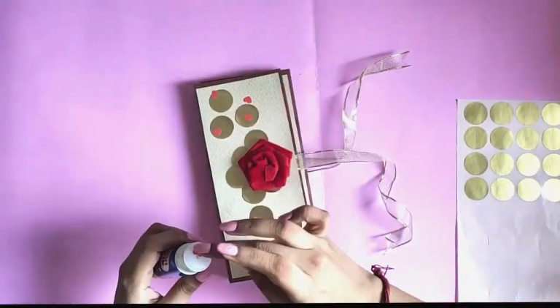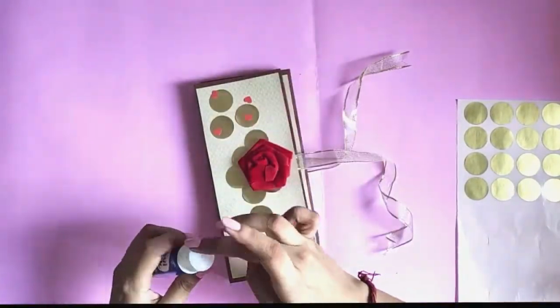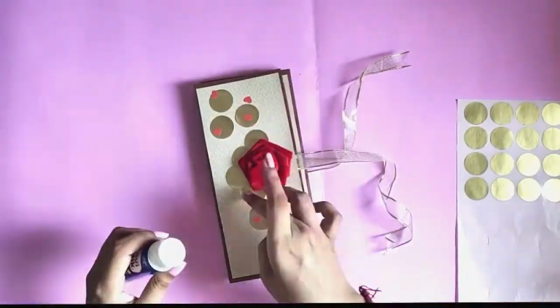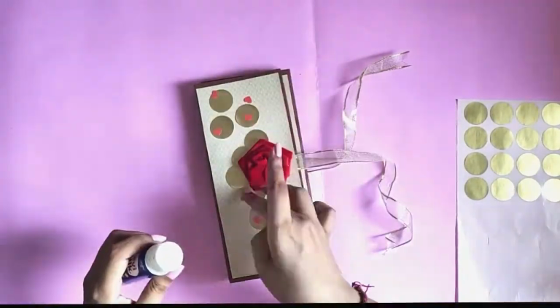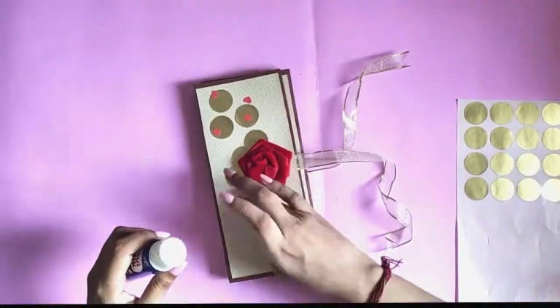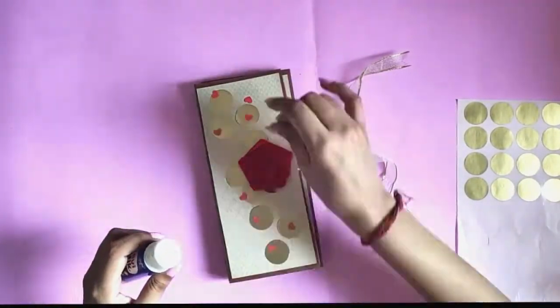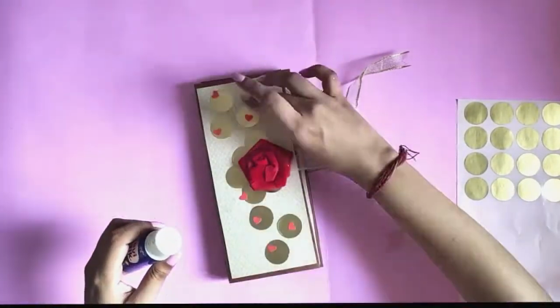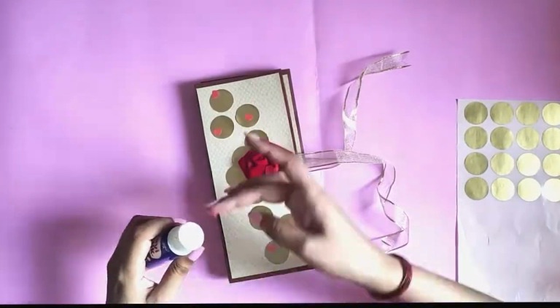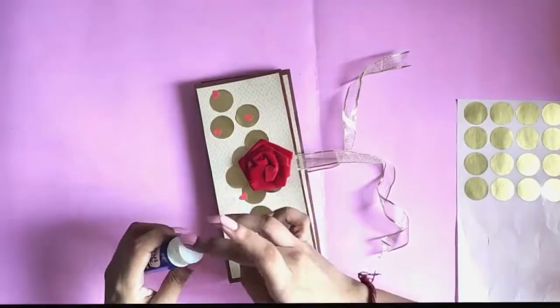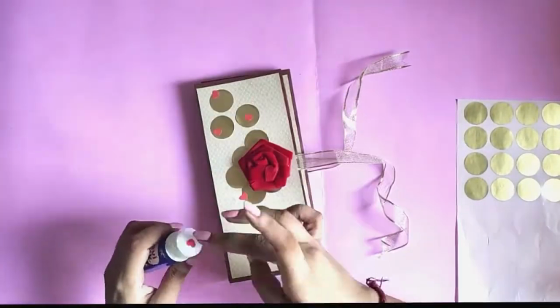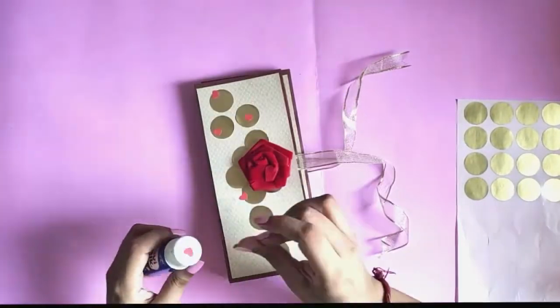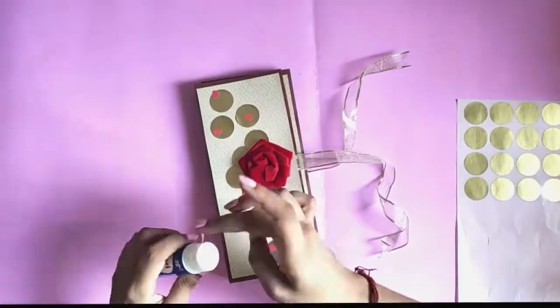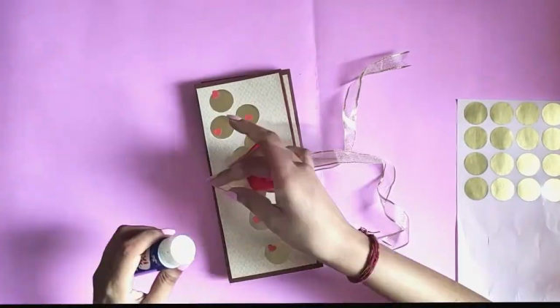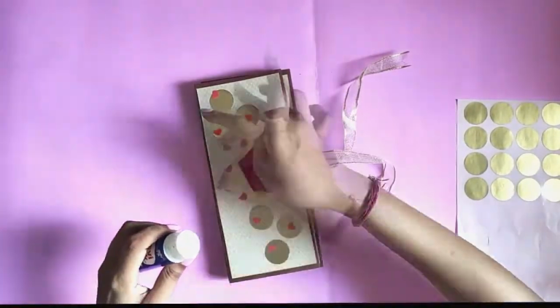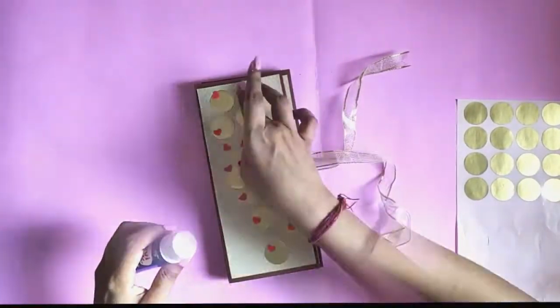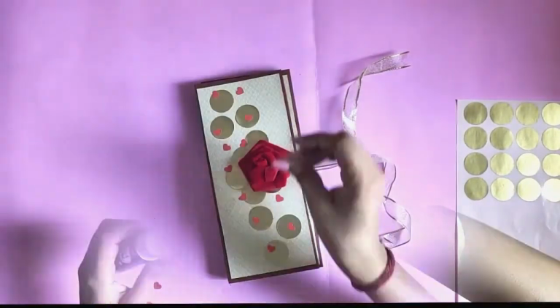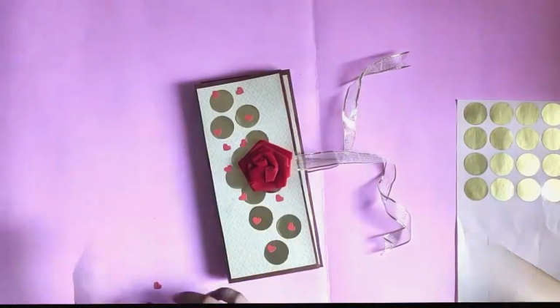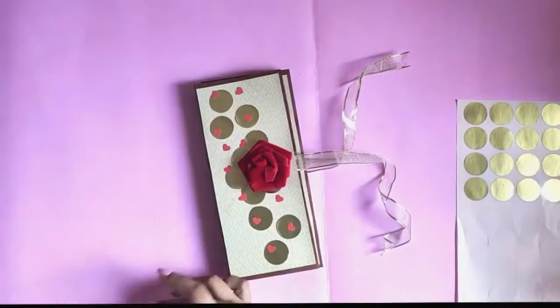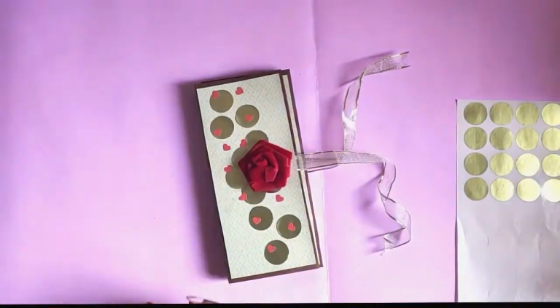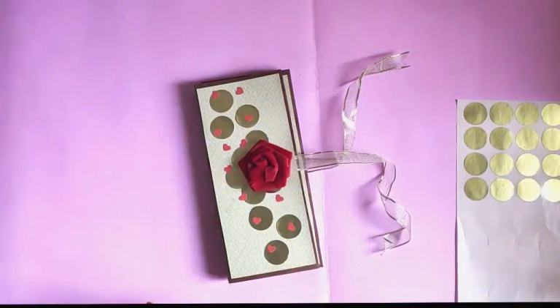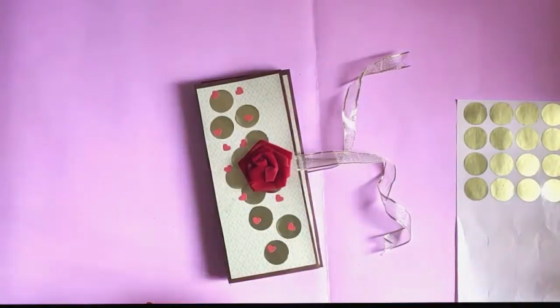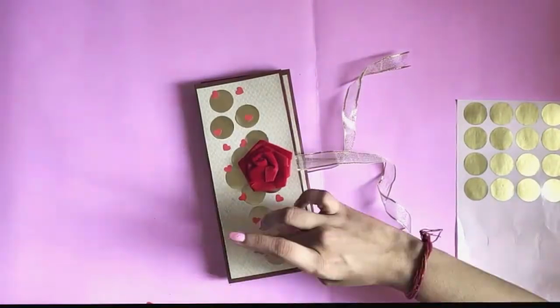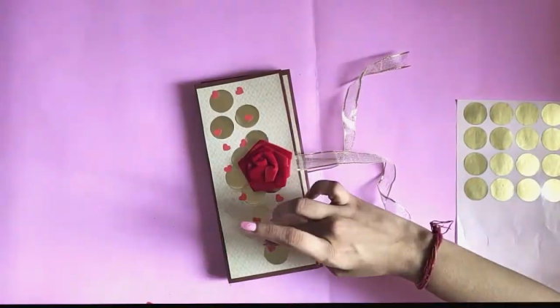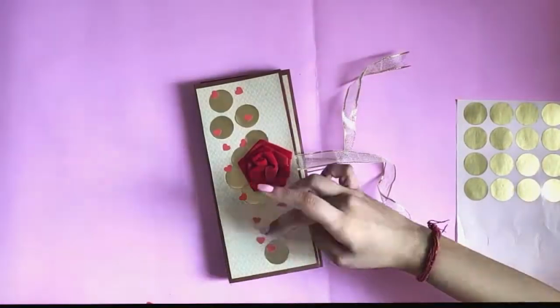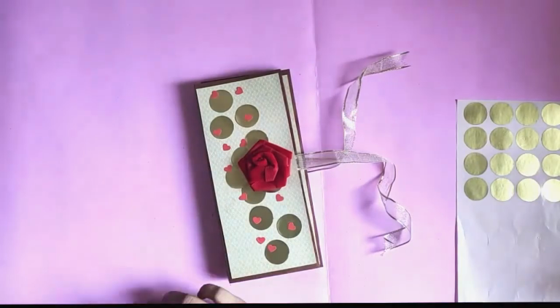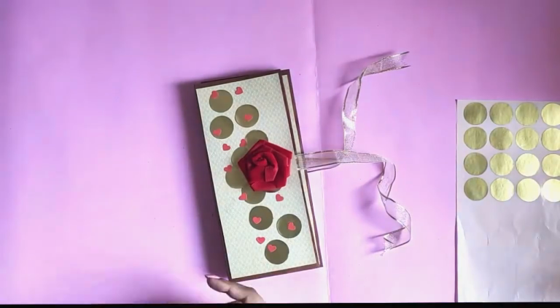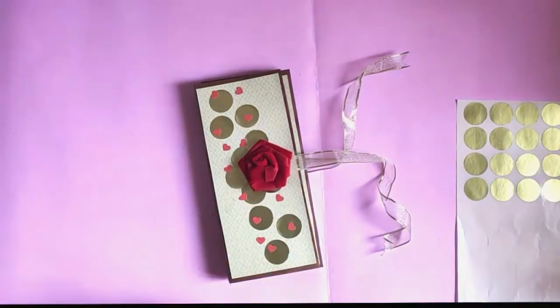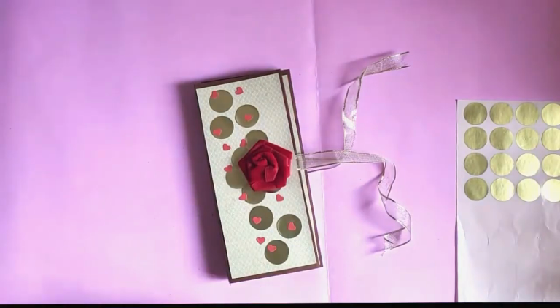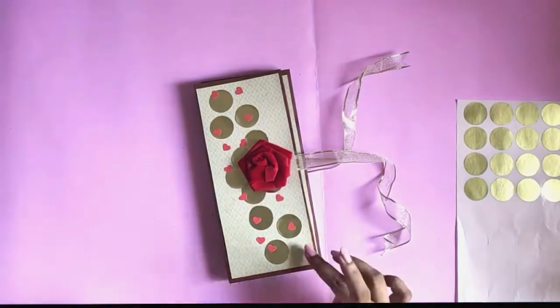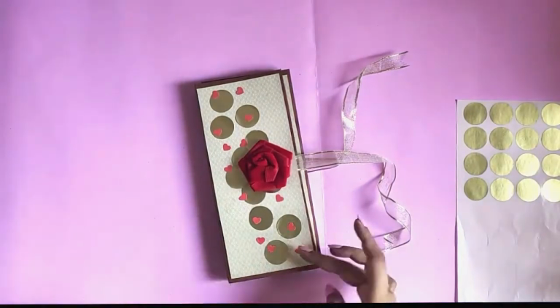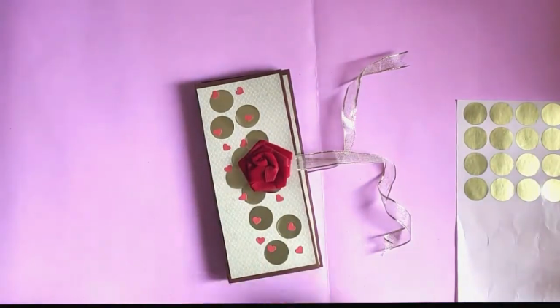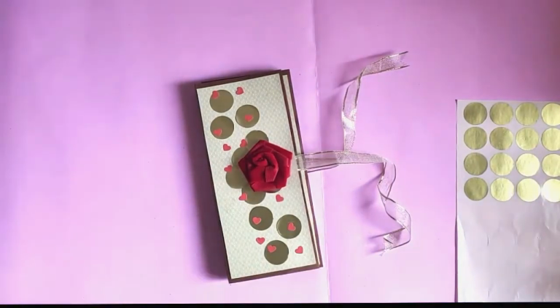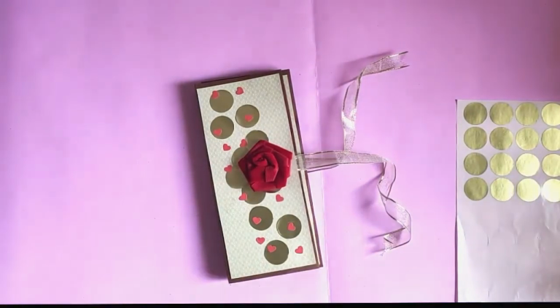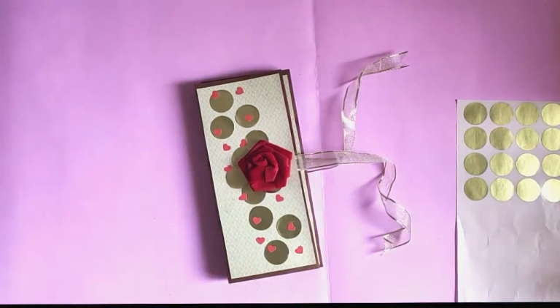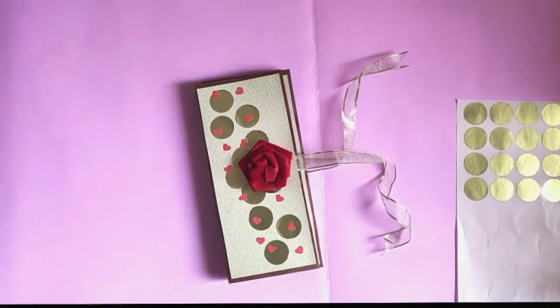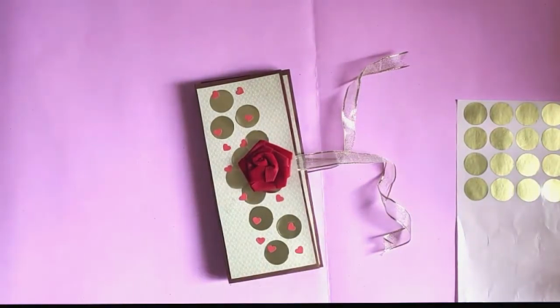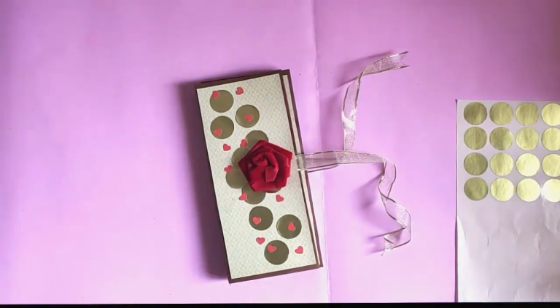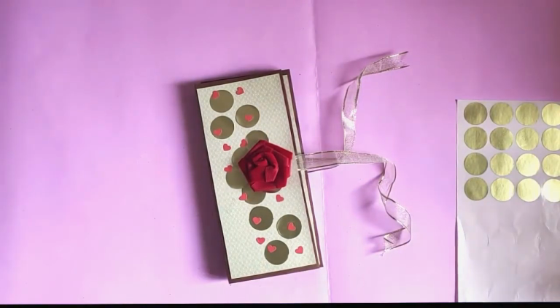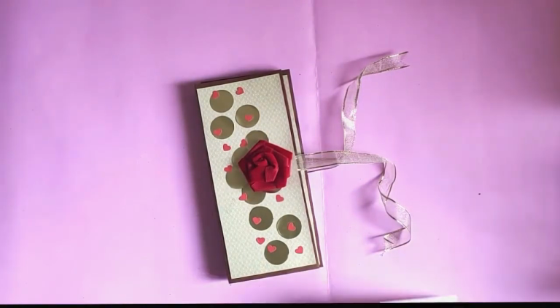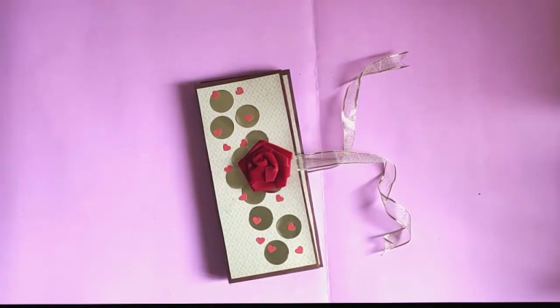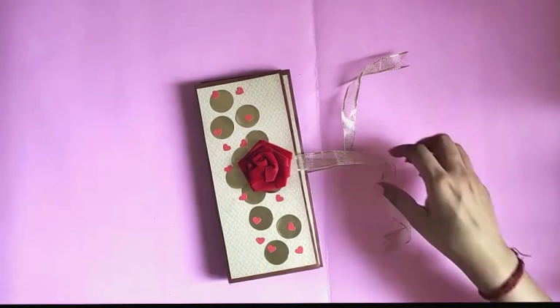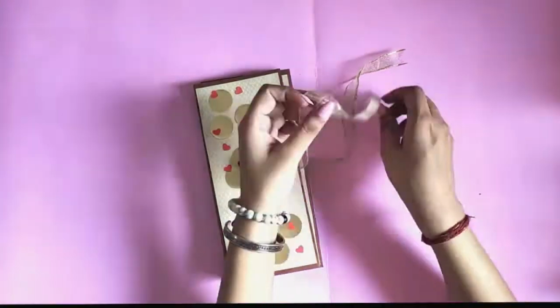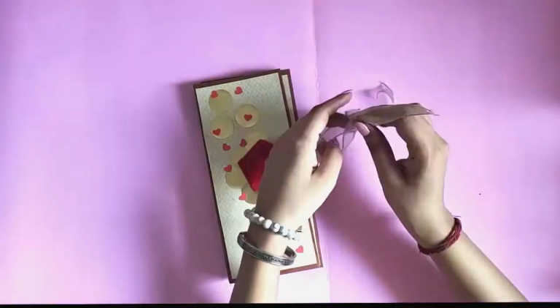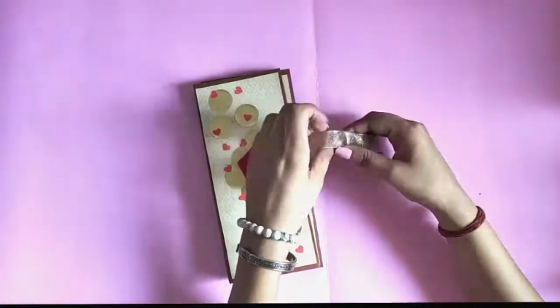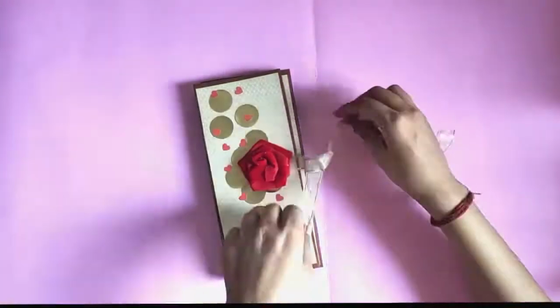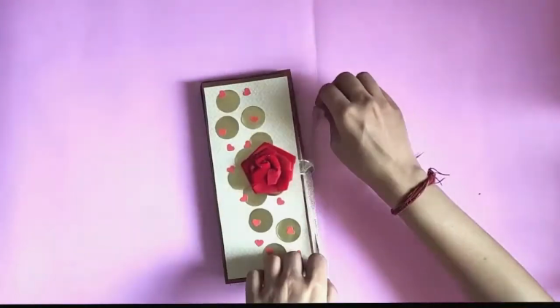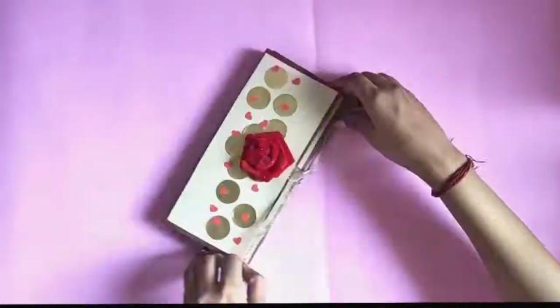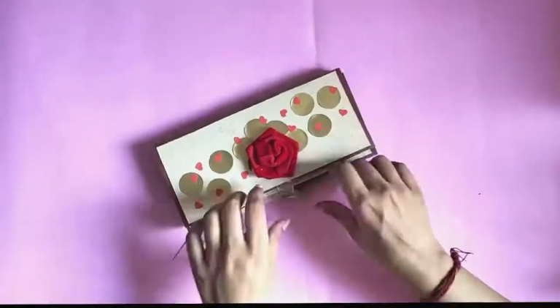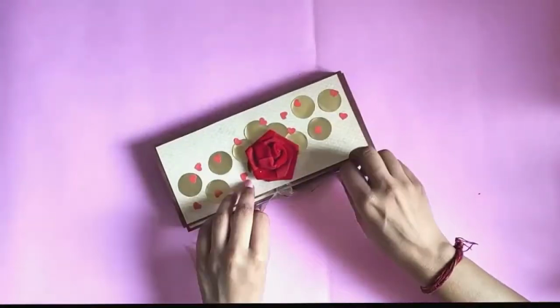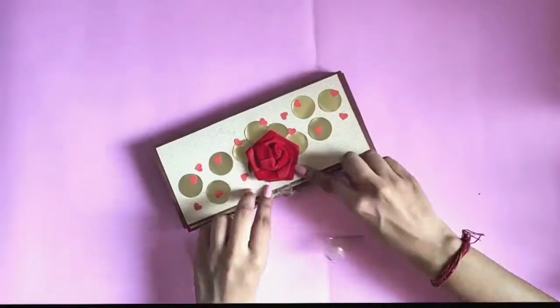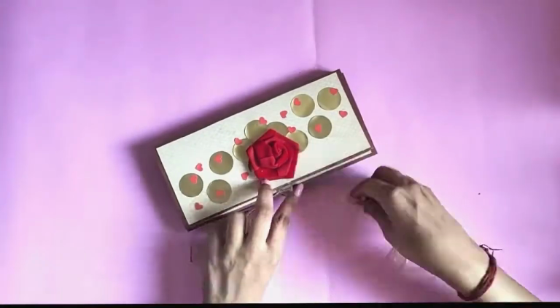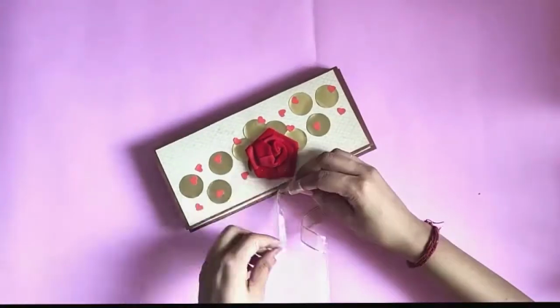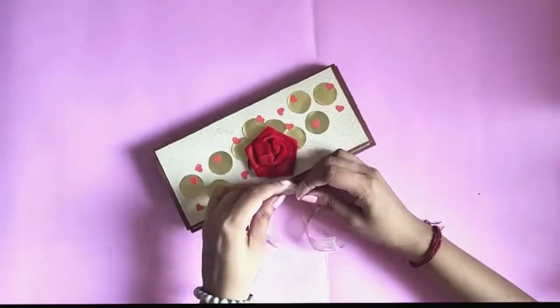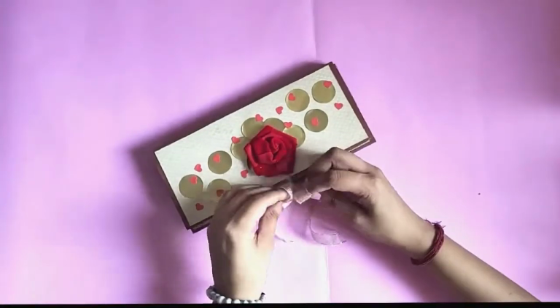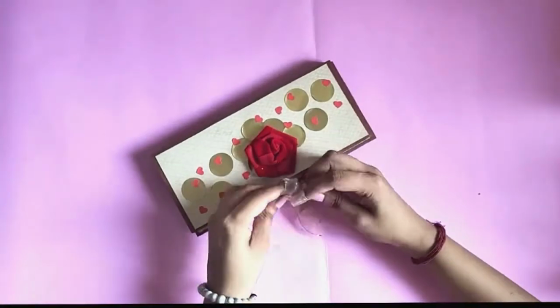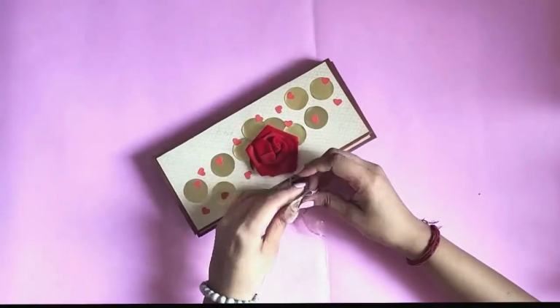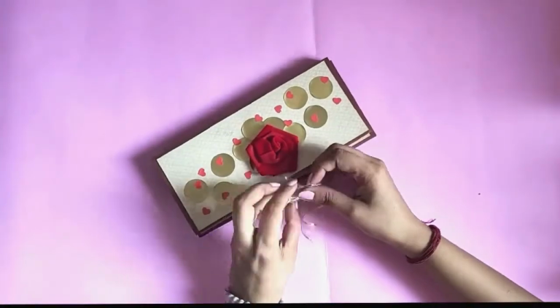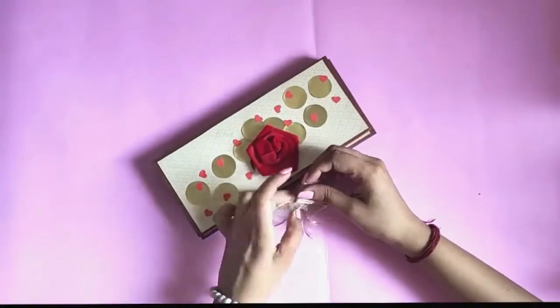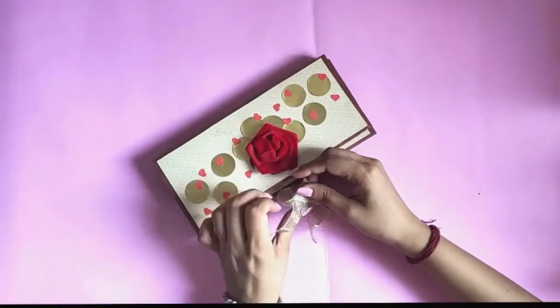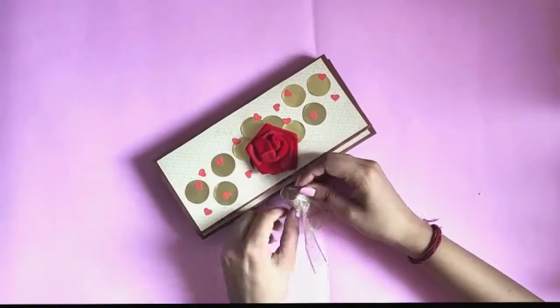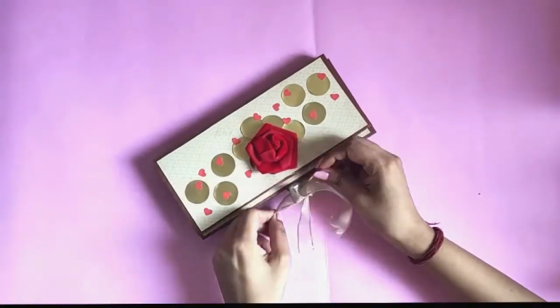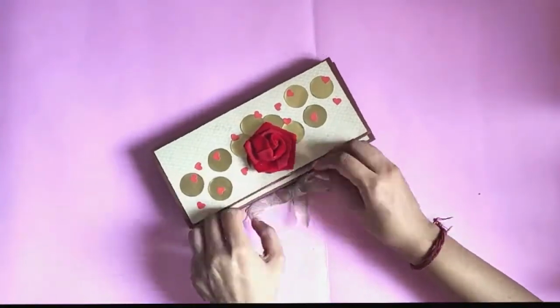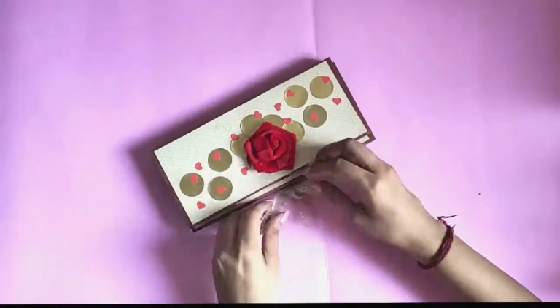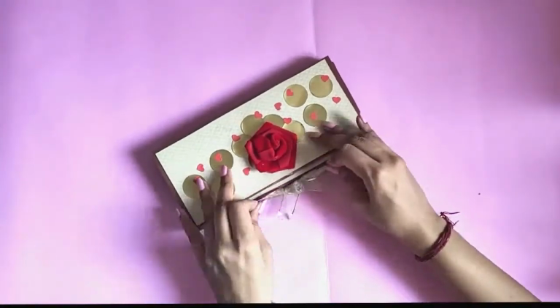If you like this video, don't forget to drop a like. Also subscribe to Art Scoop for more such content. See you next time!